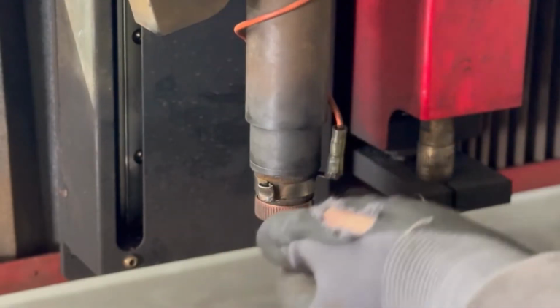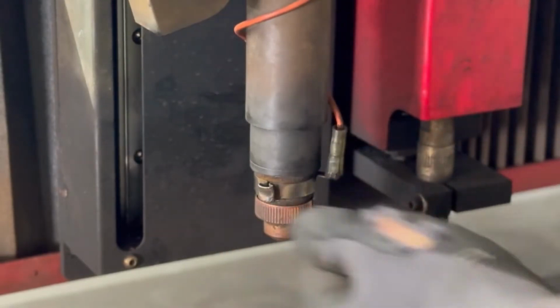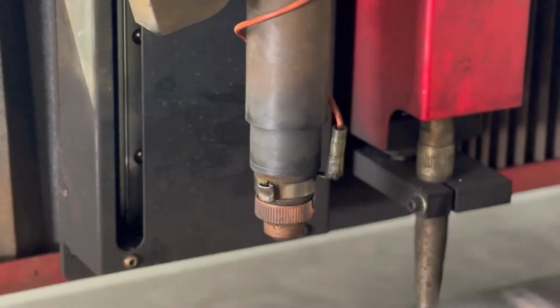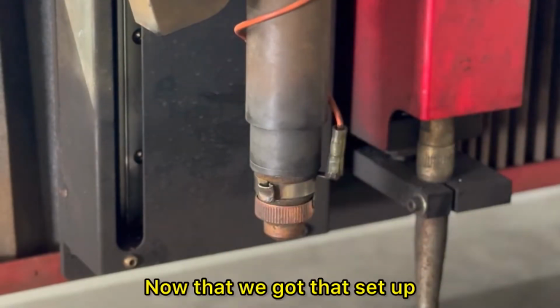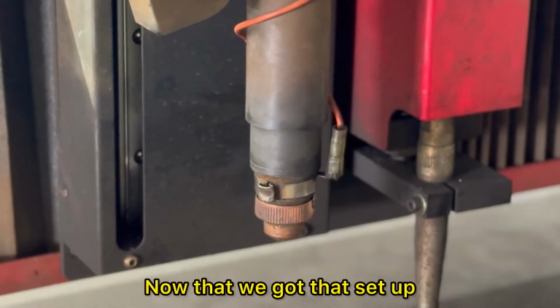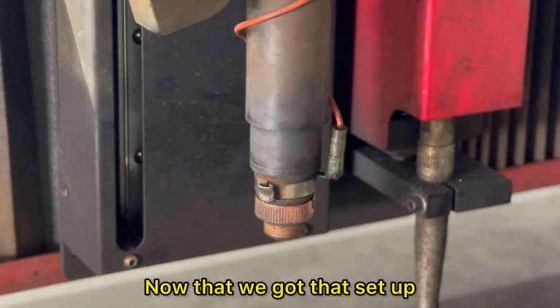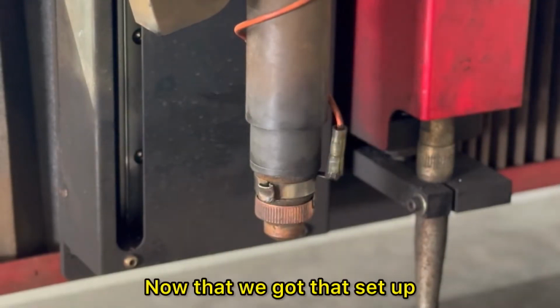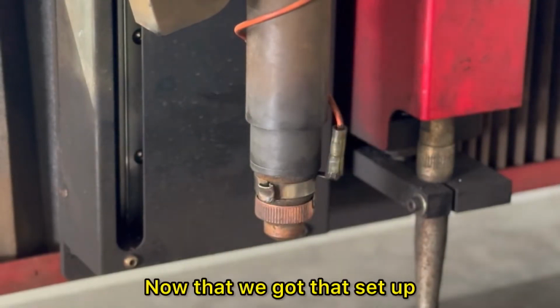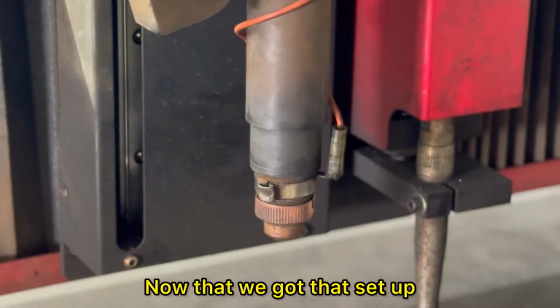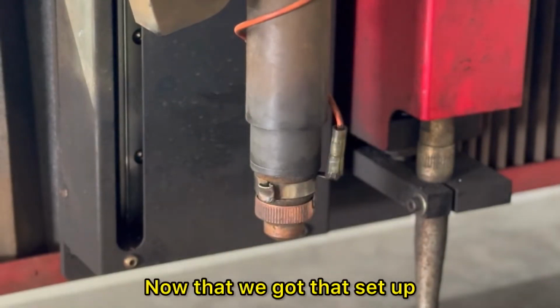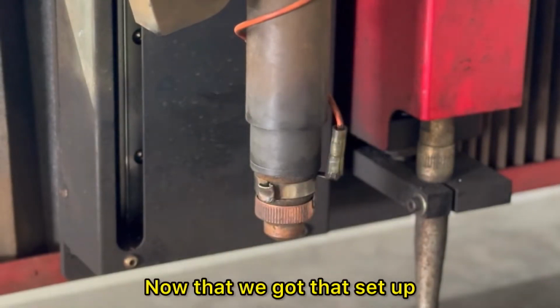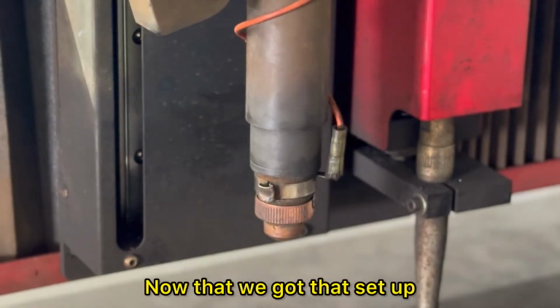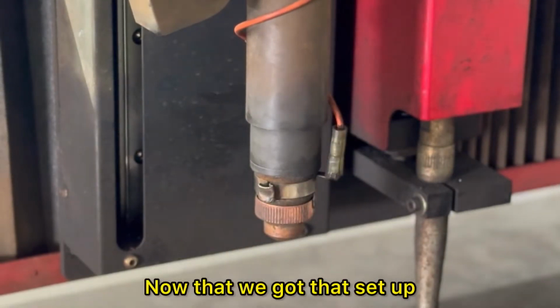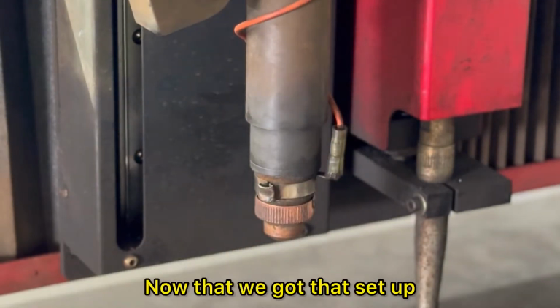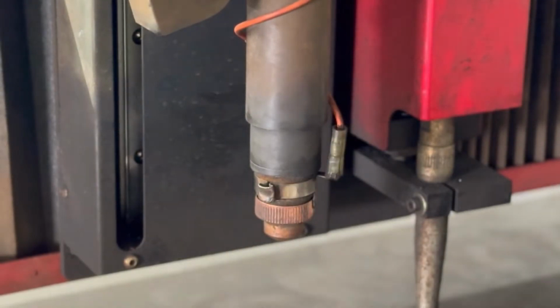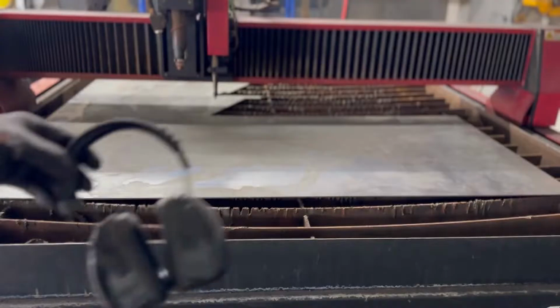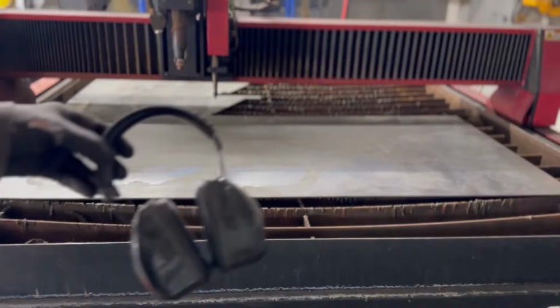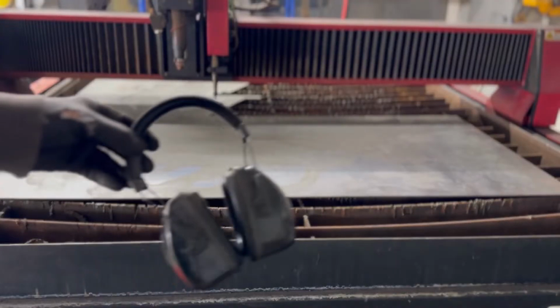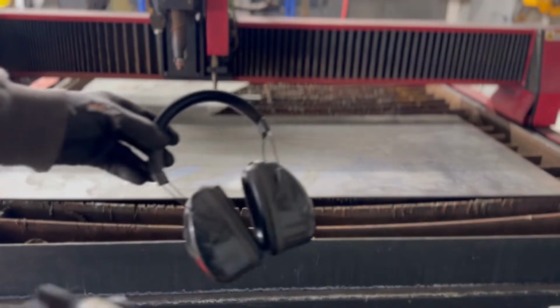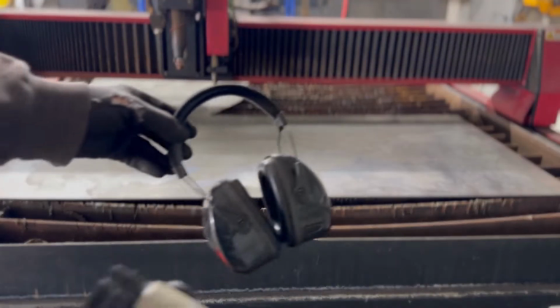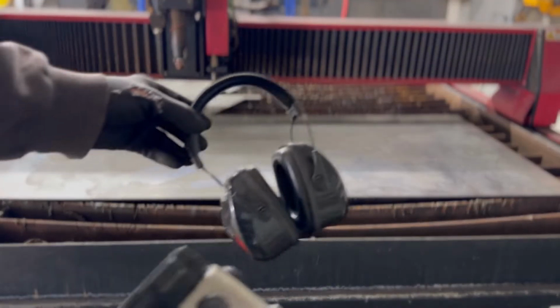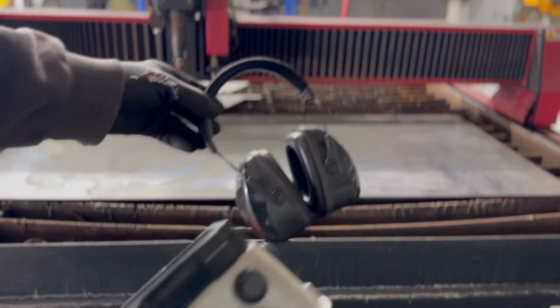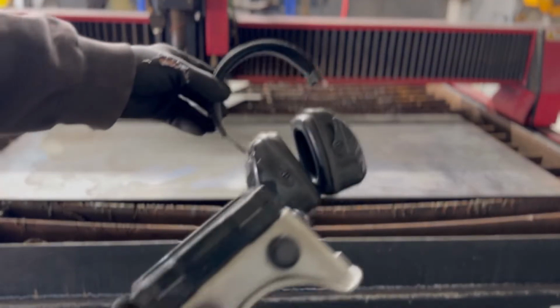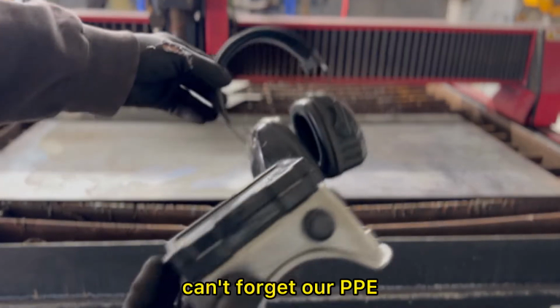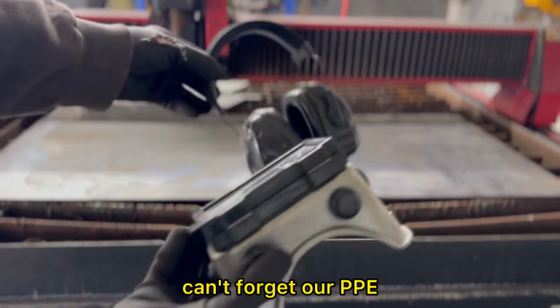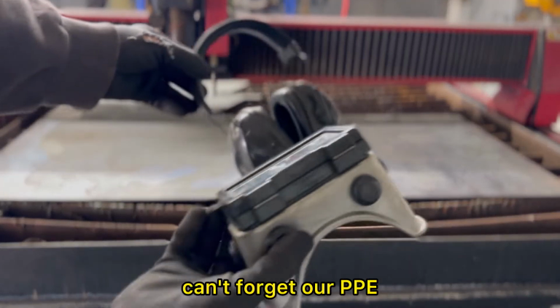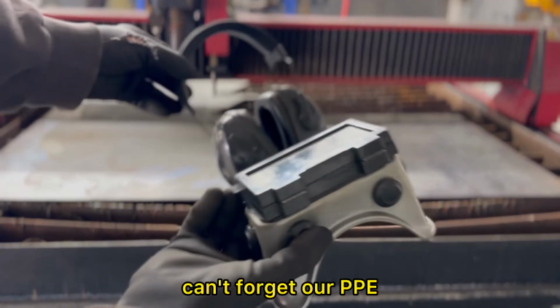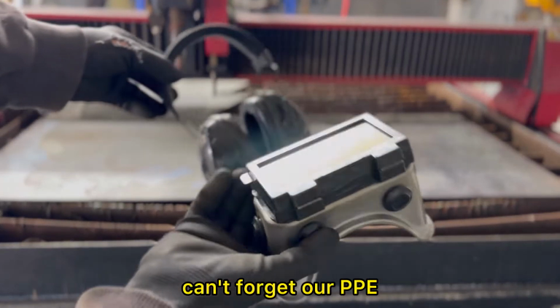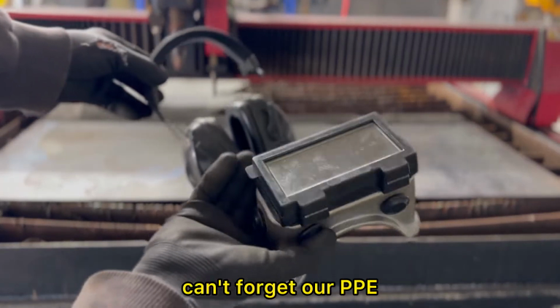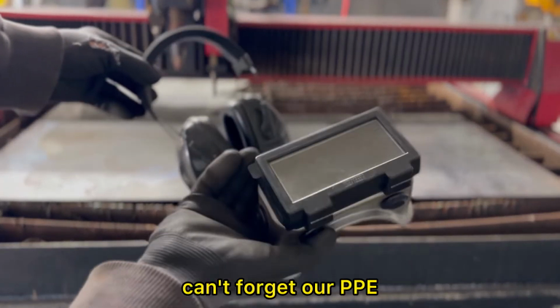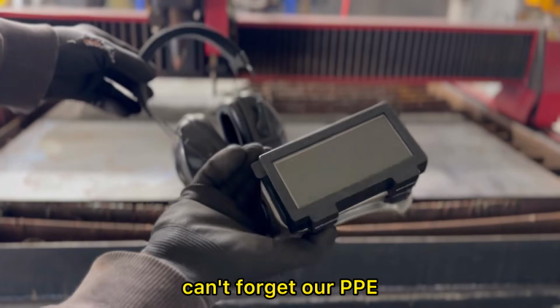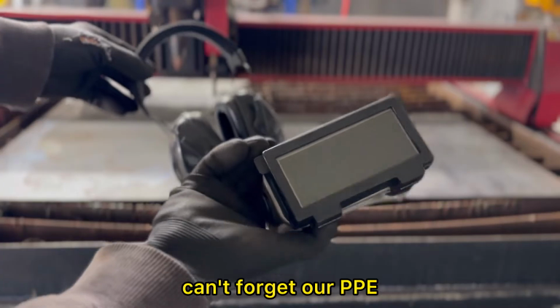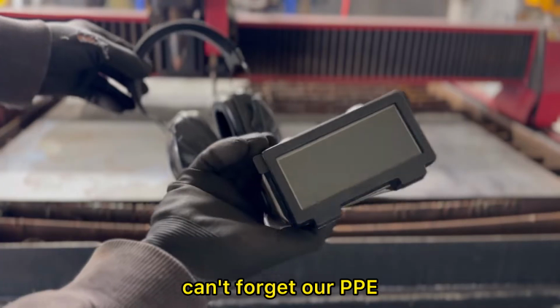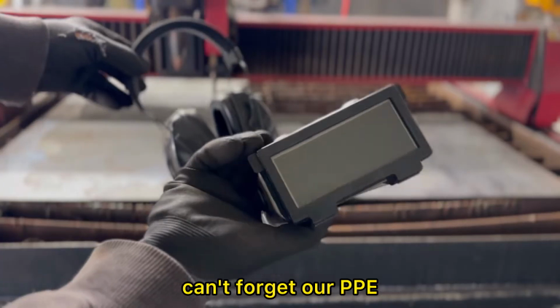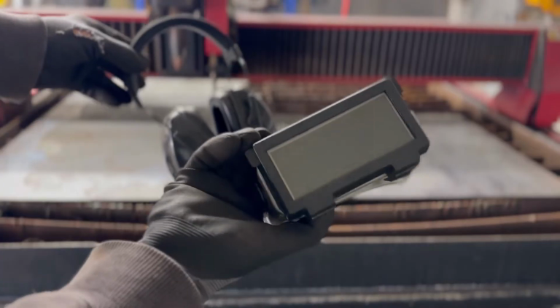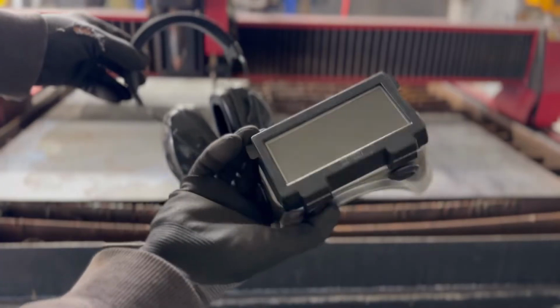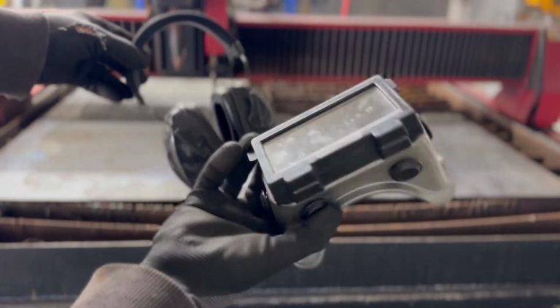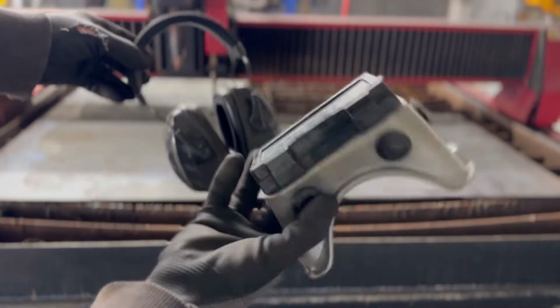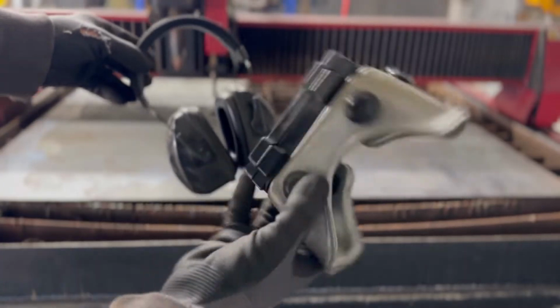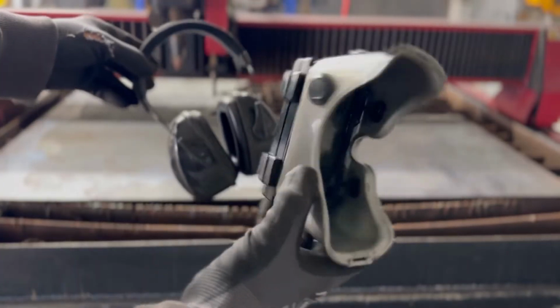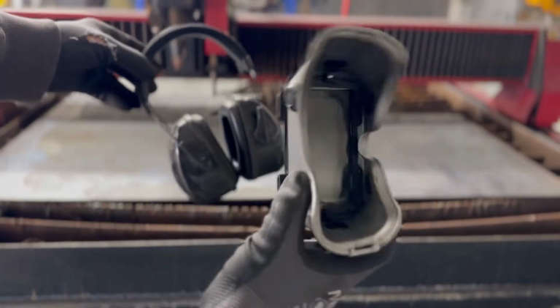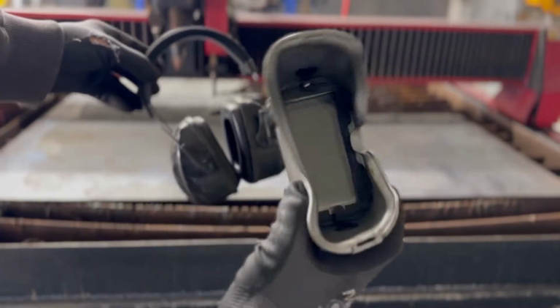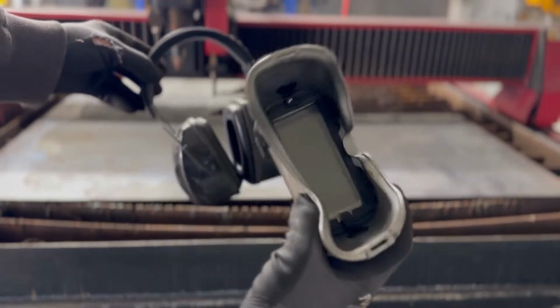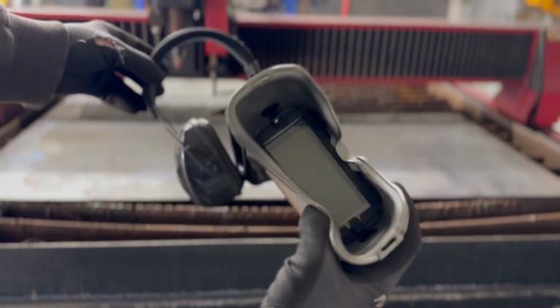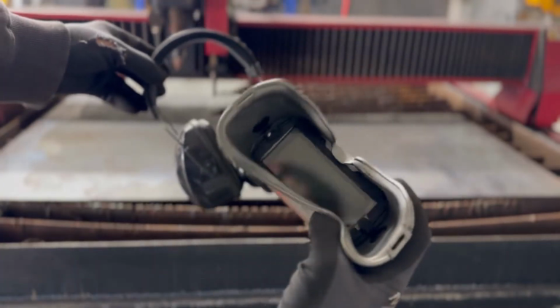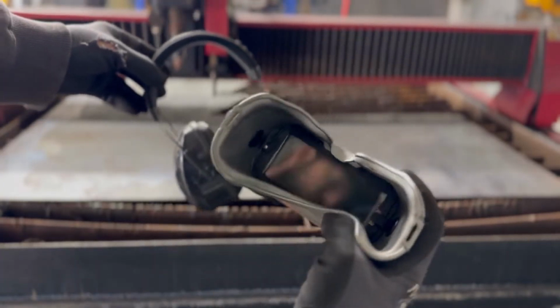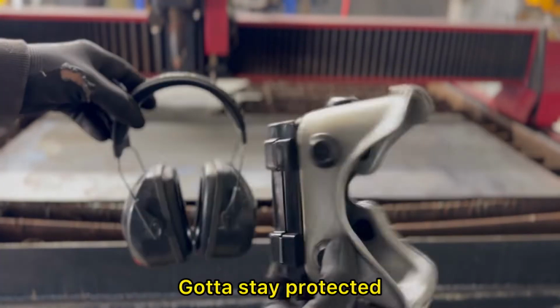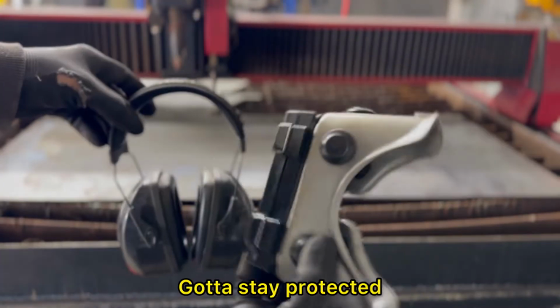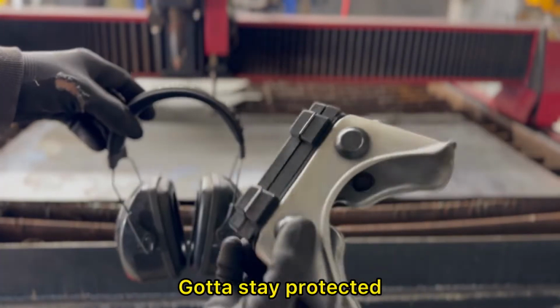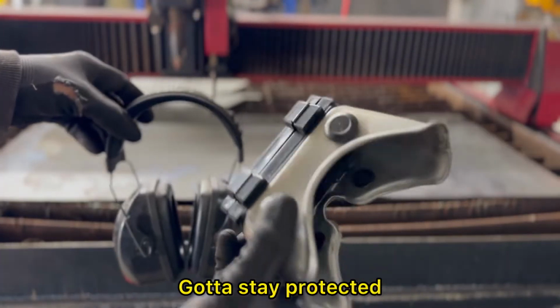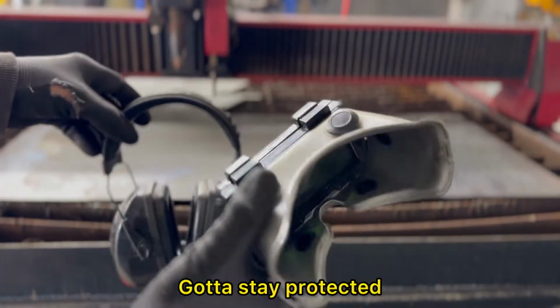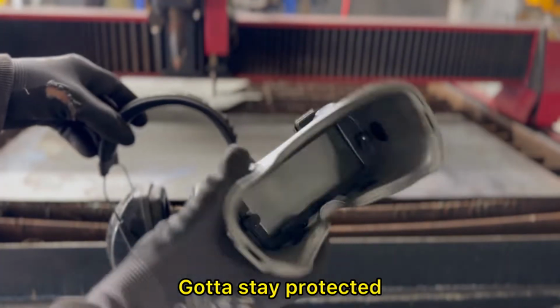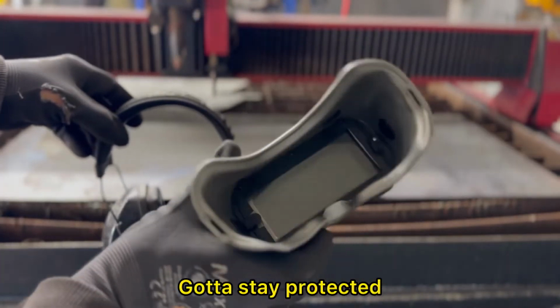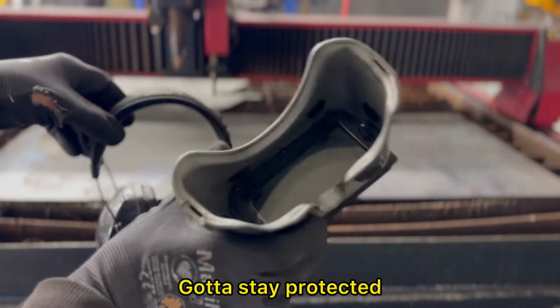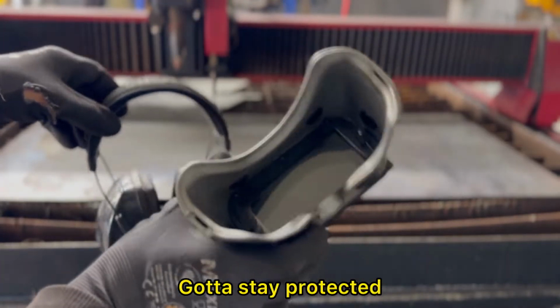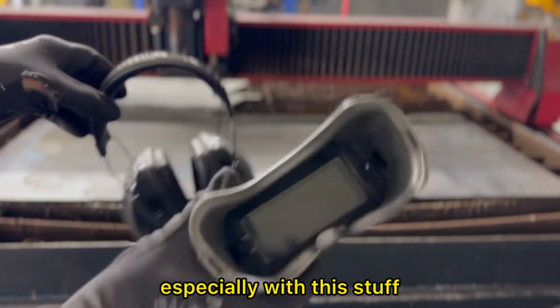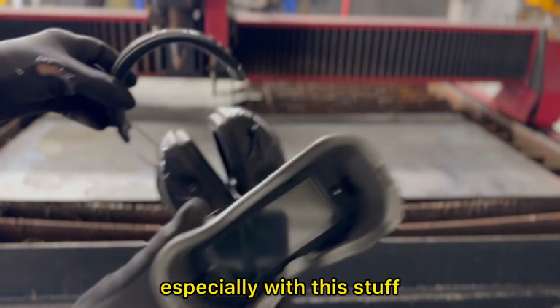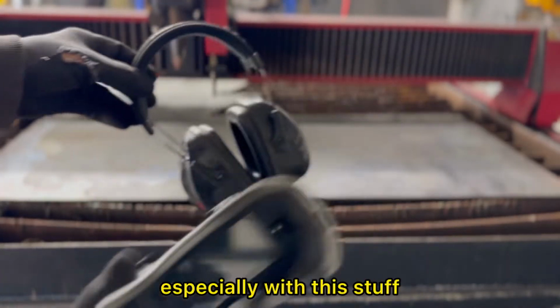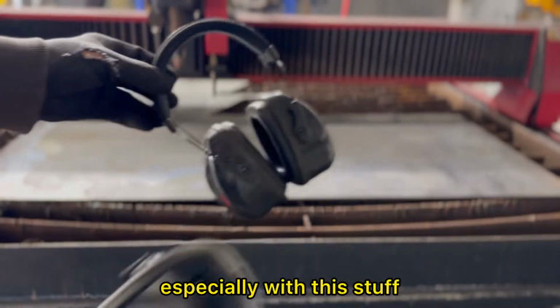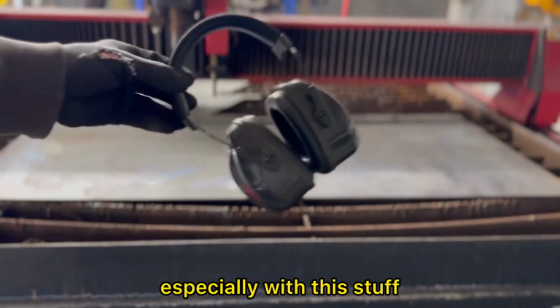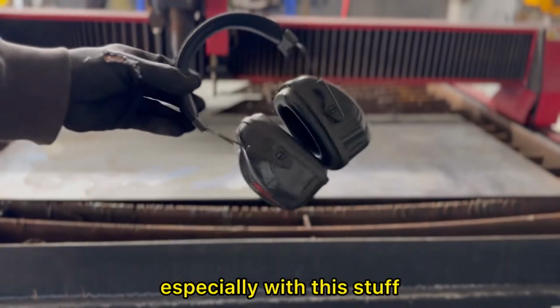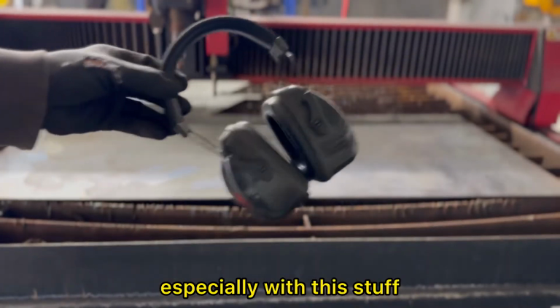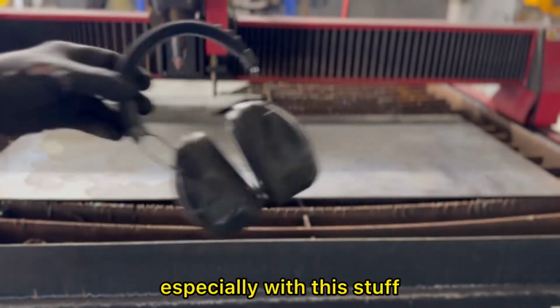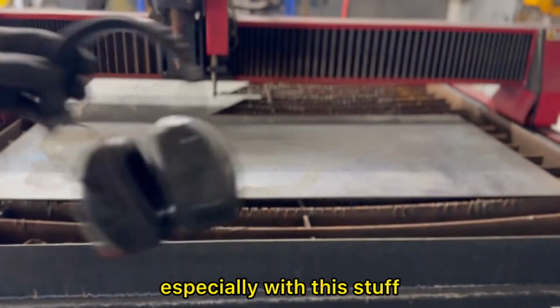Now that we got that set up, we can't forget our PPE. We gotta stay protected, especially with this stuff.